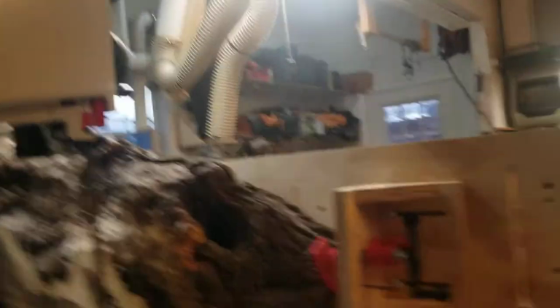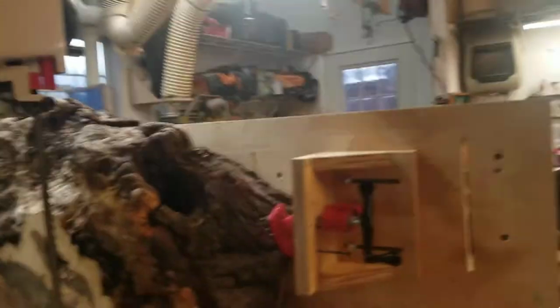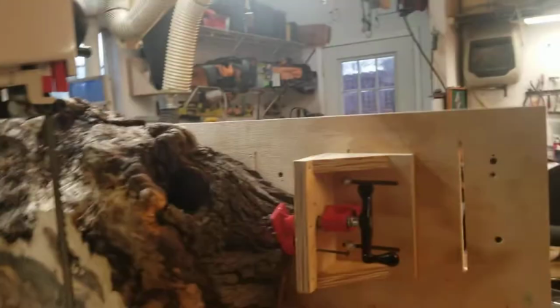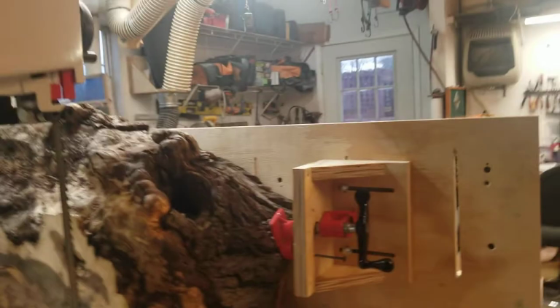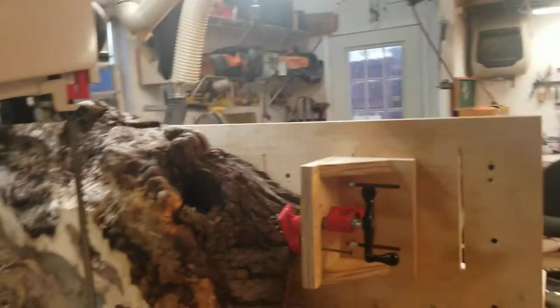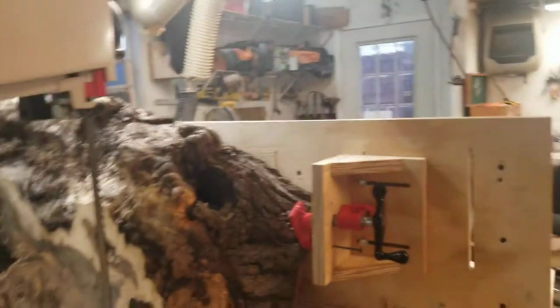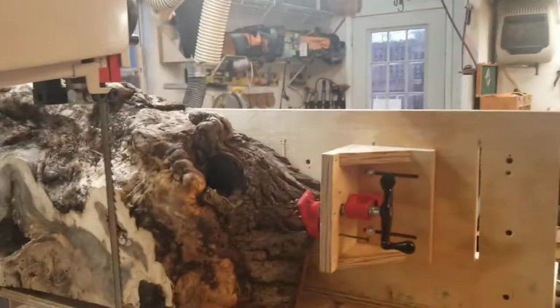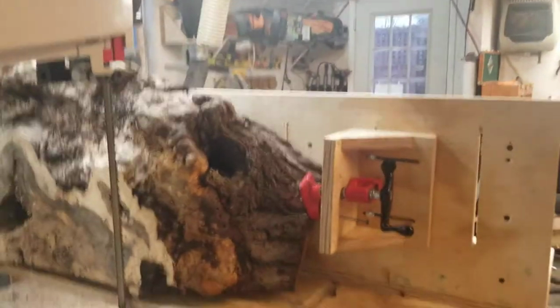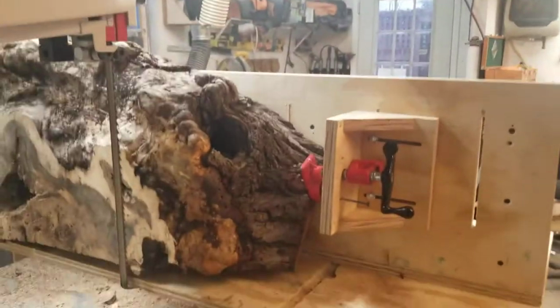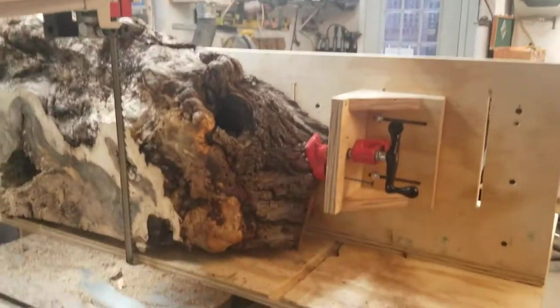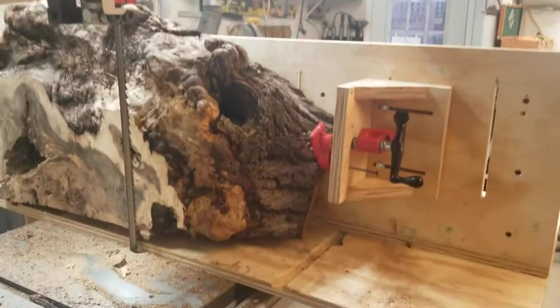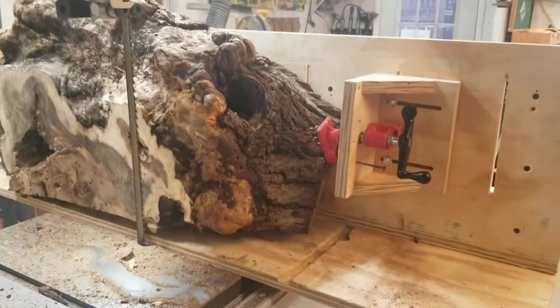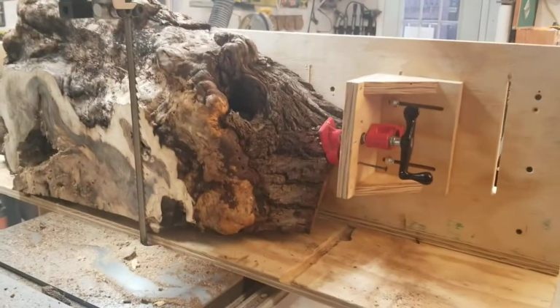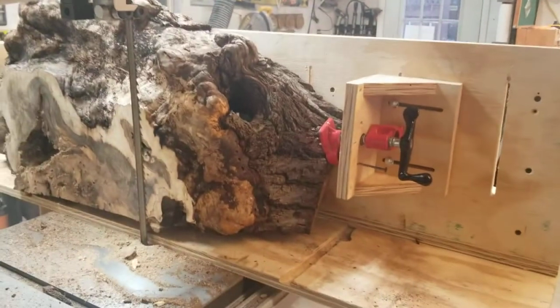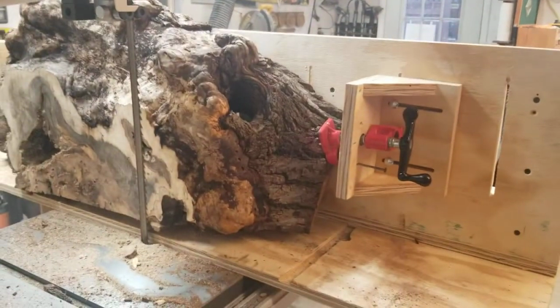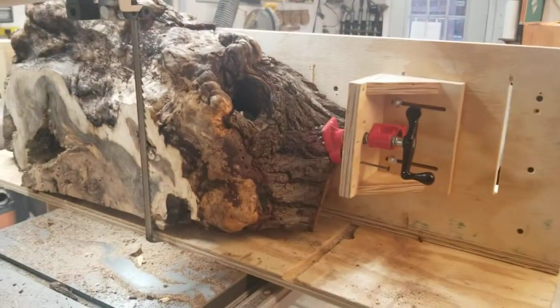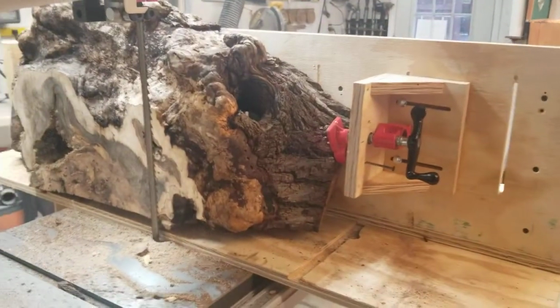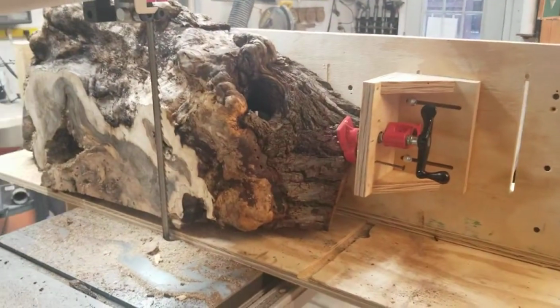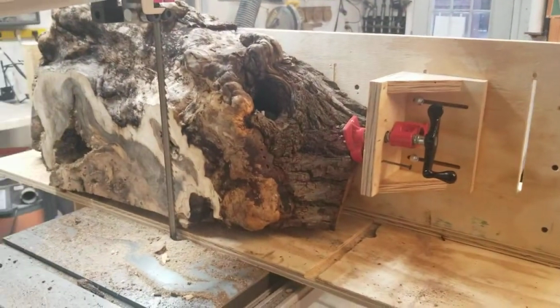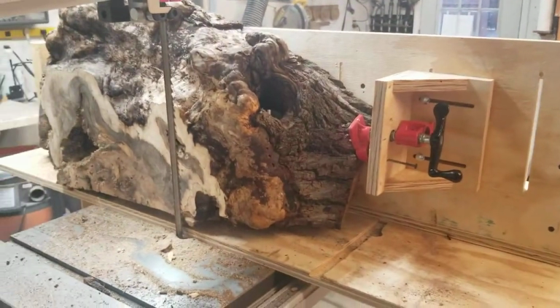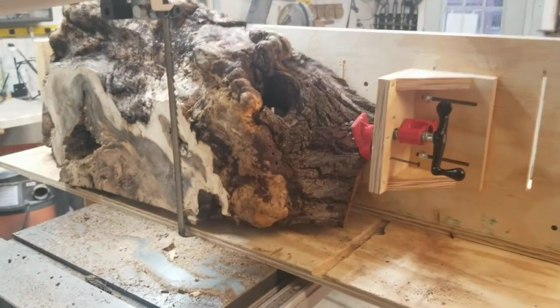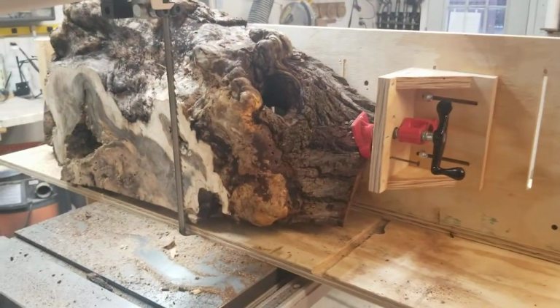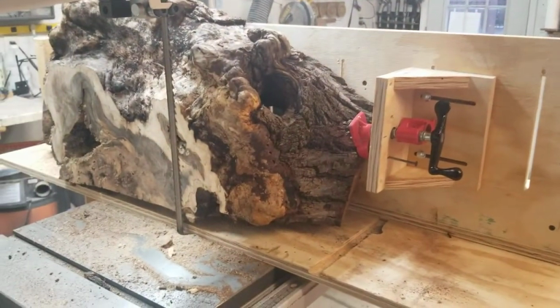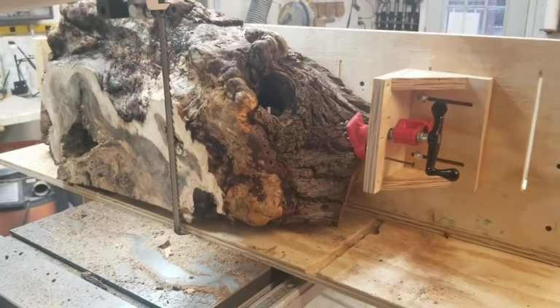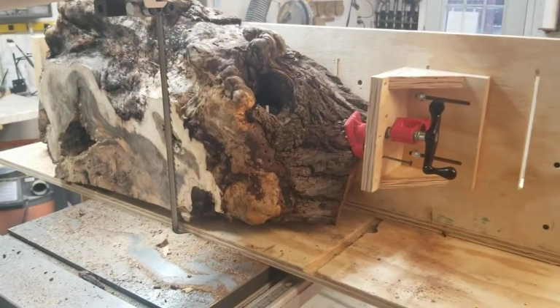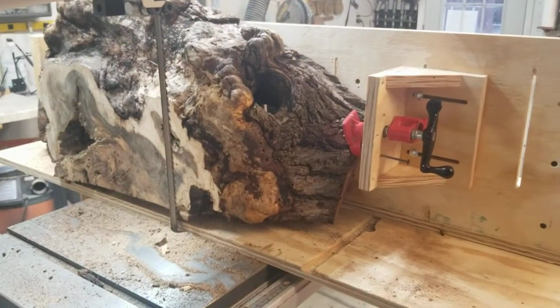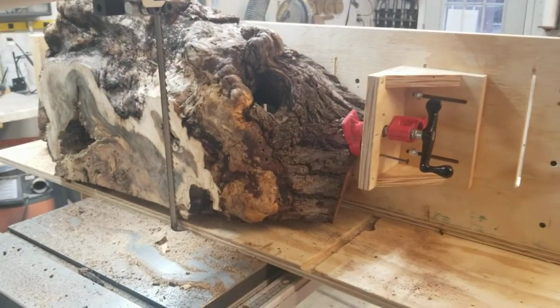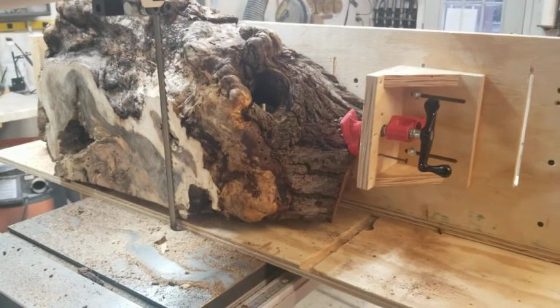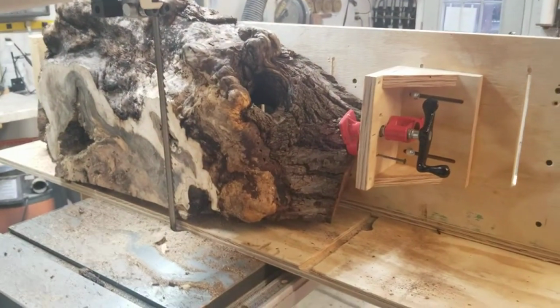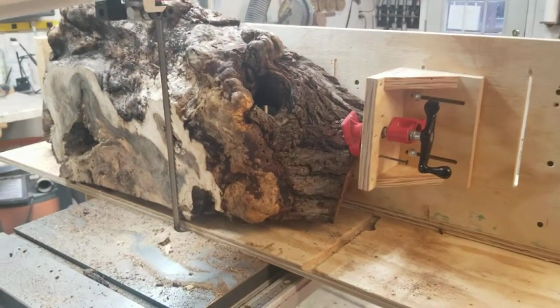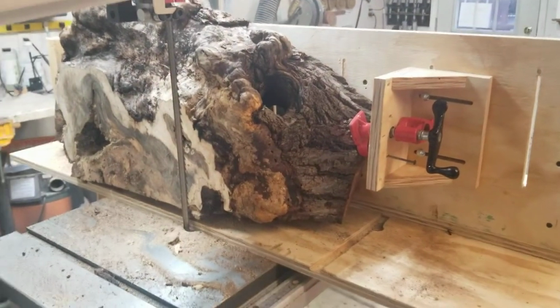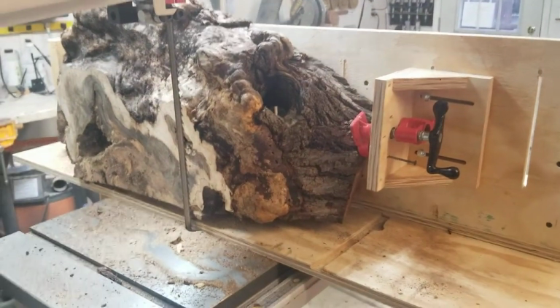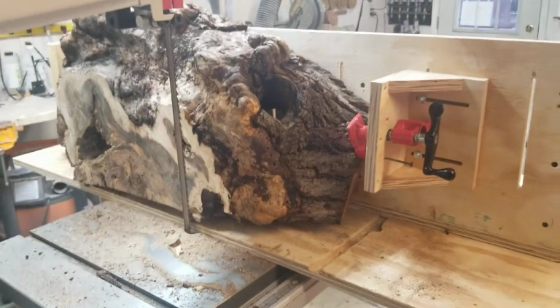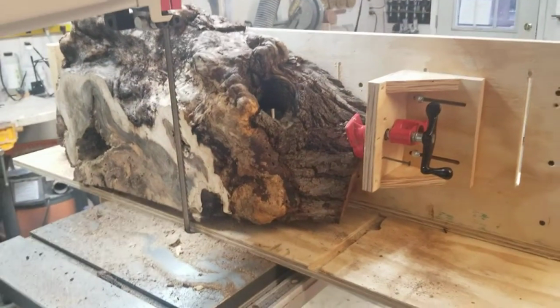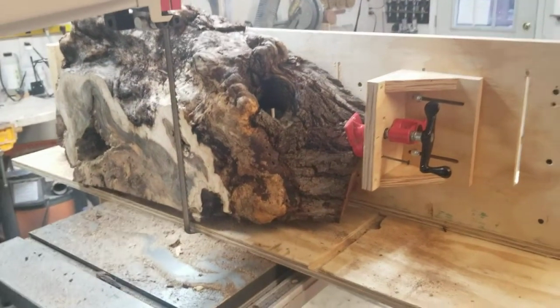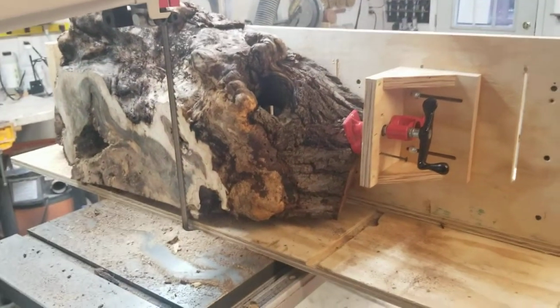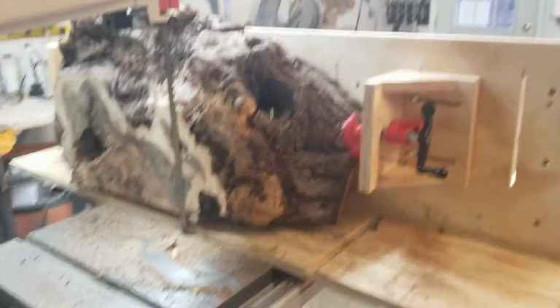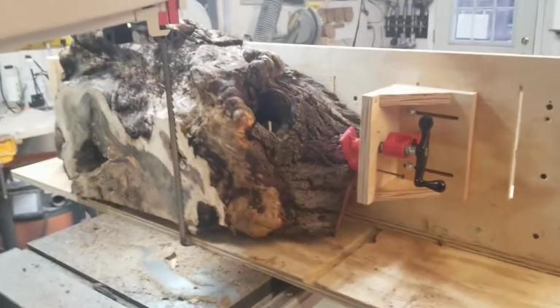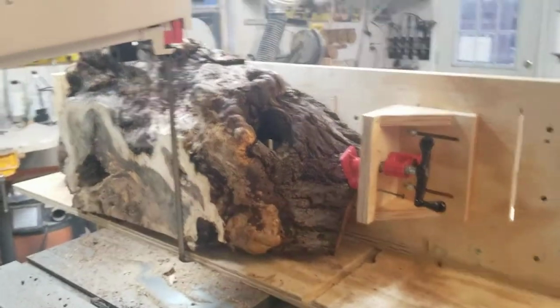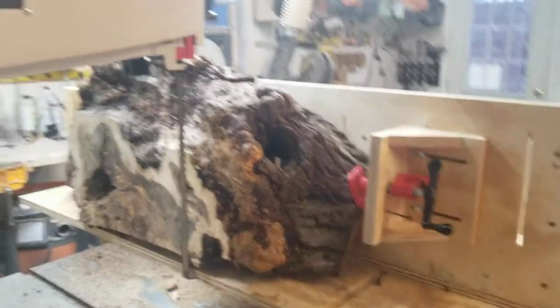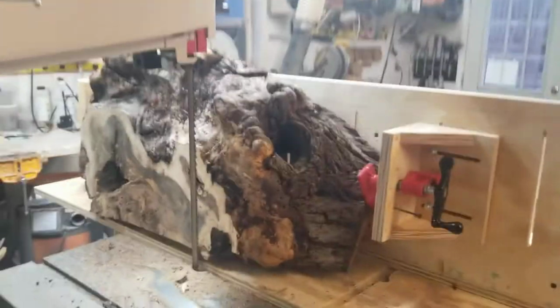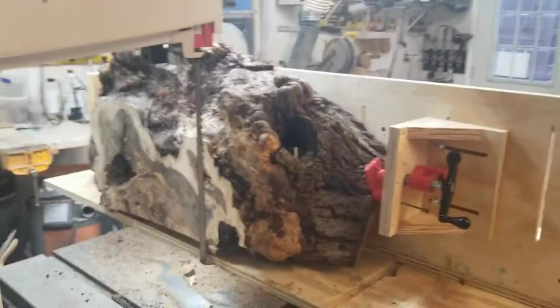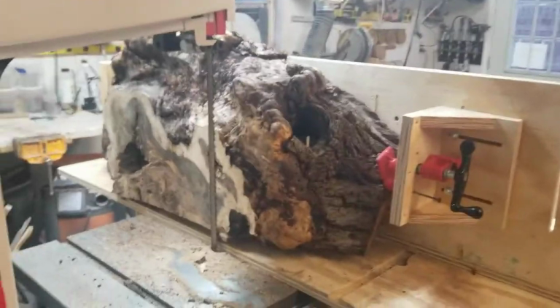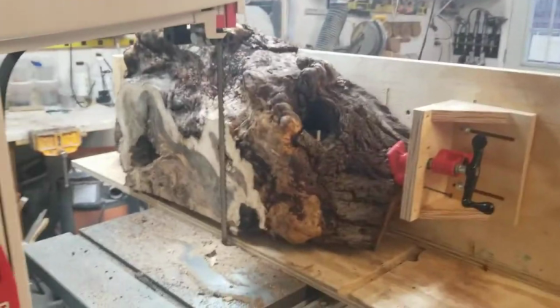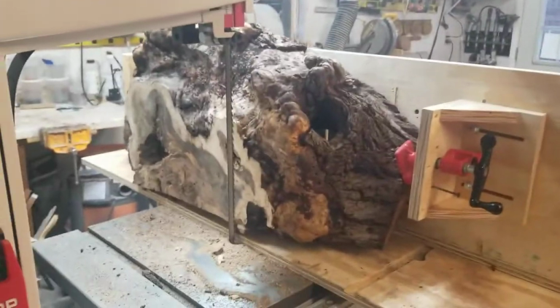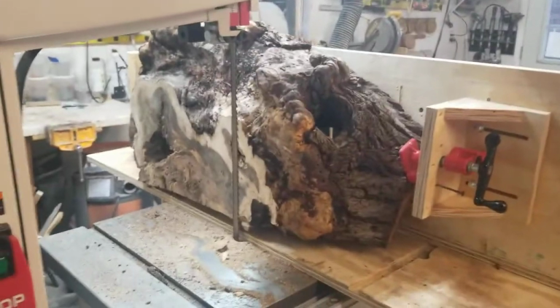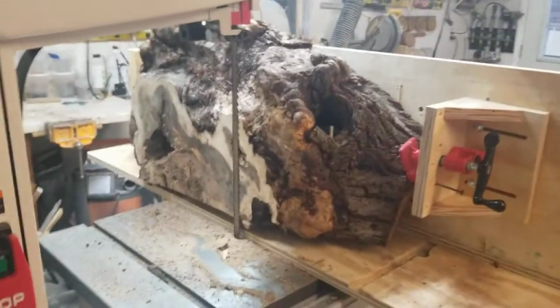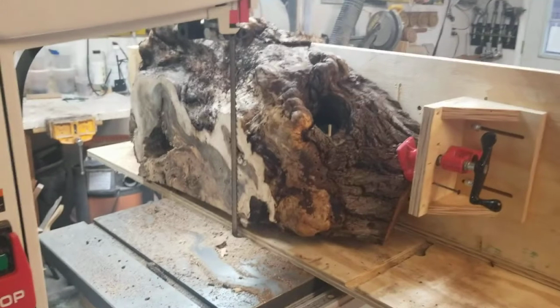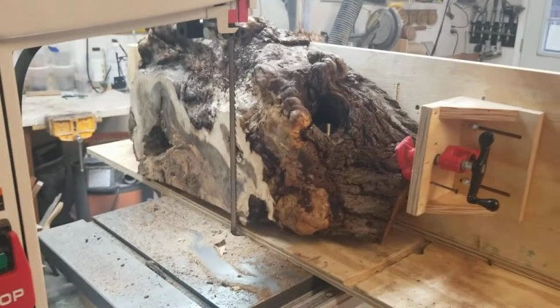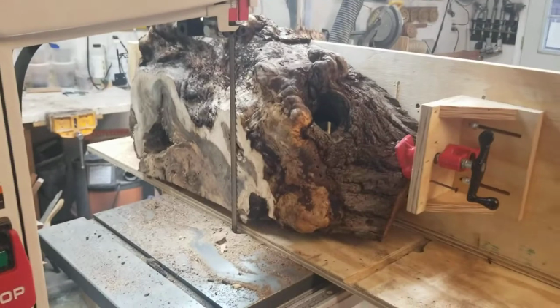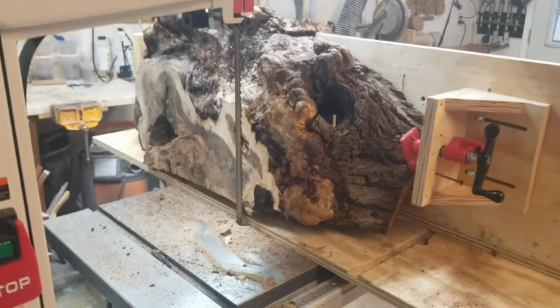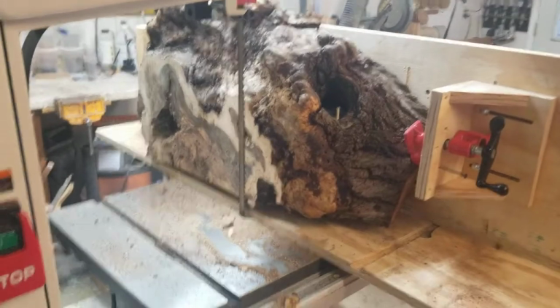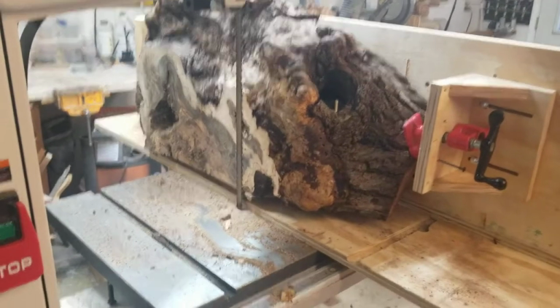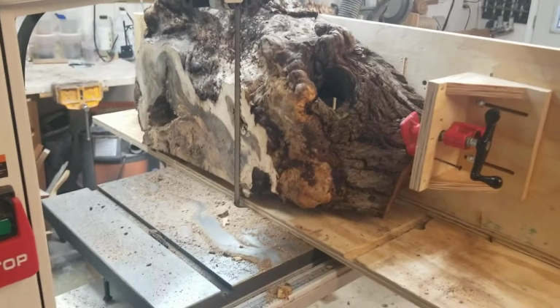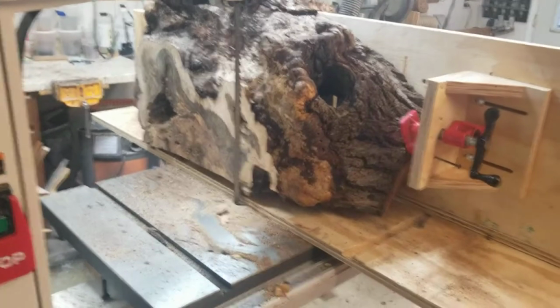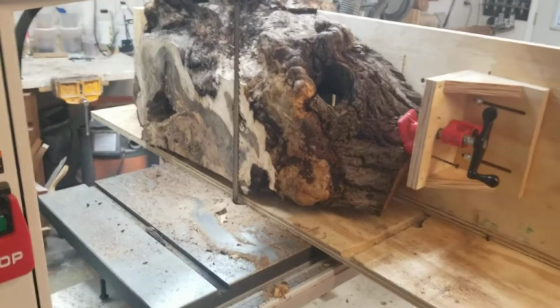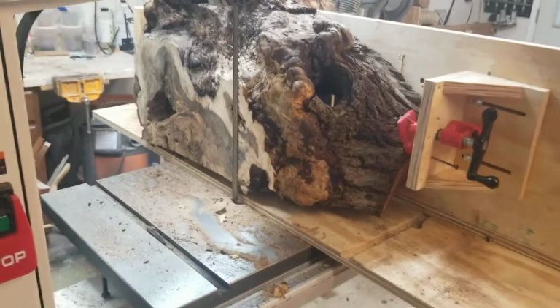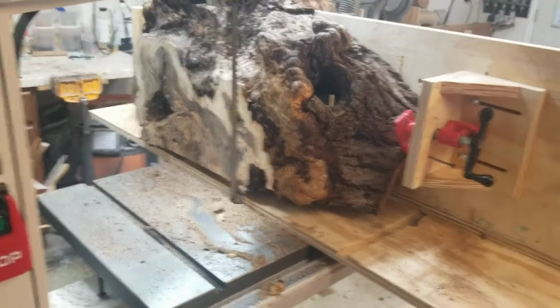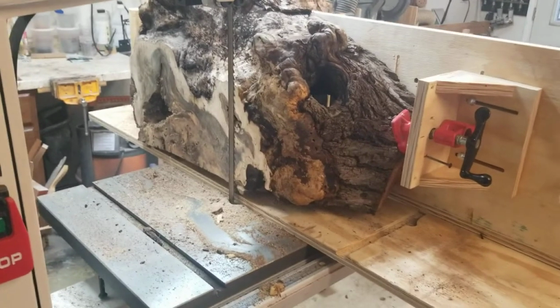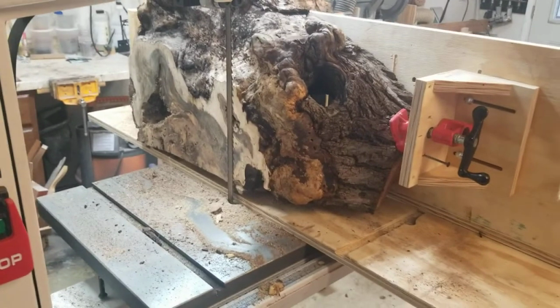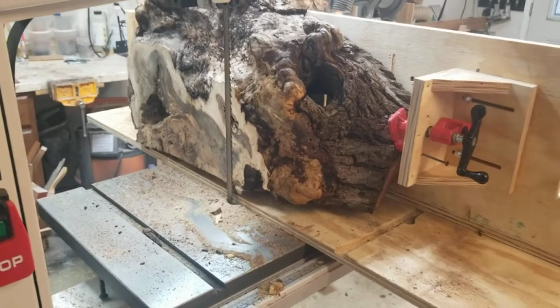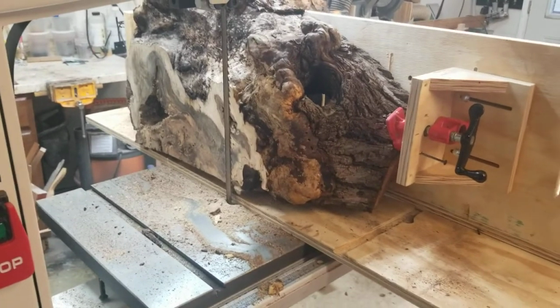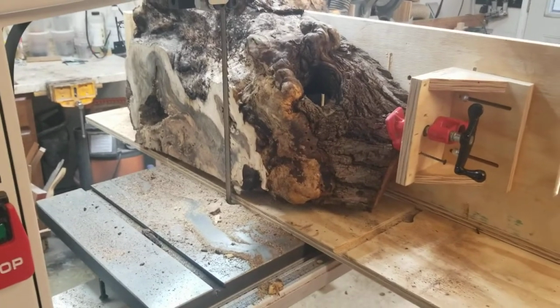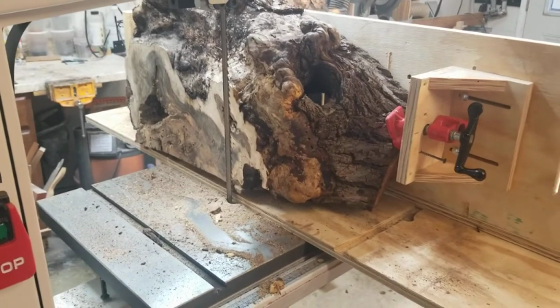There you go — that's the first slice off of that chunk of burl, and managed to save the eye, or the face, on it.